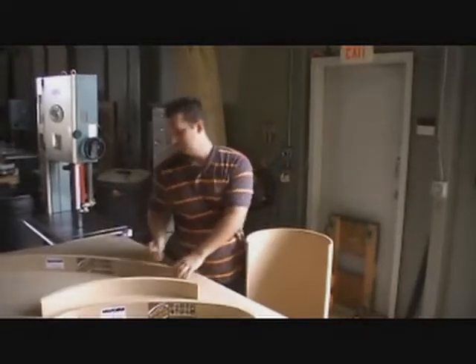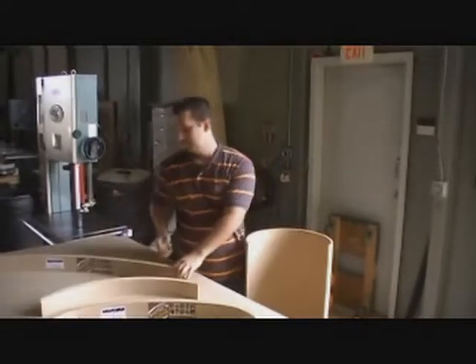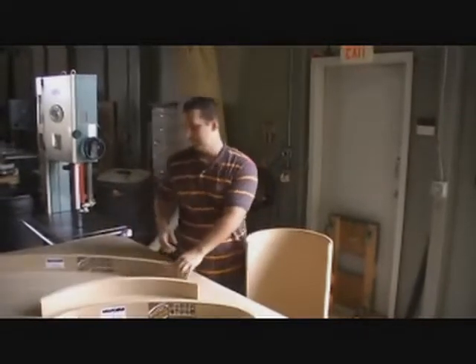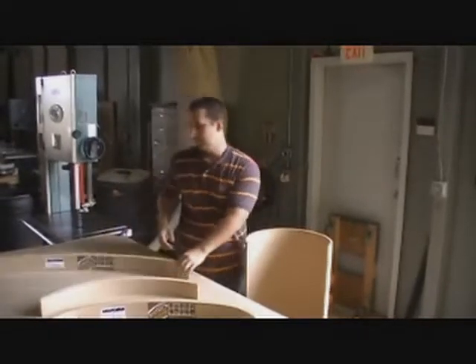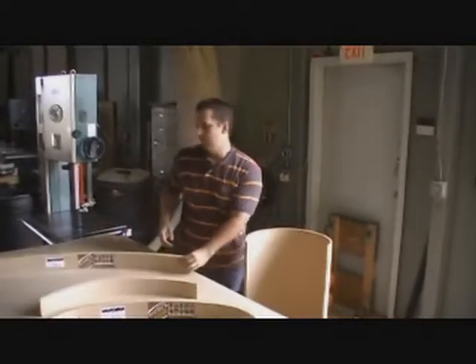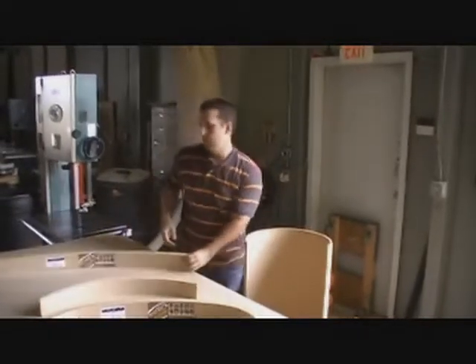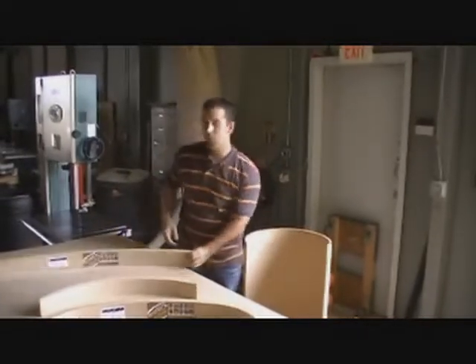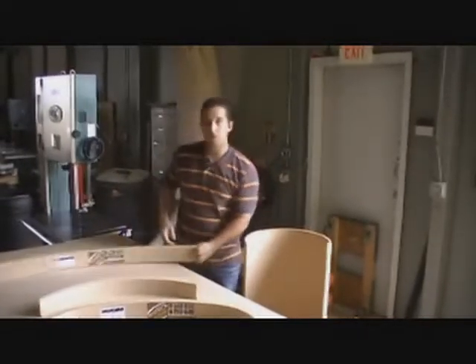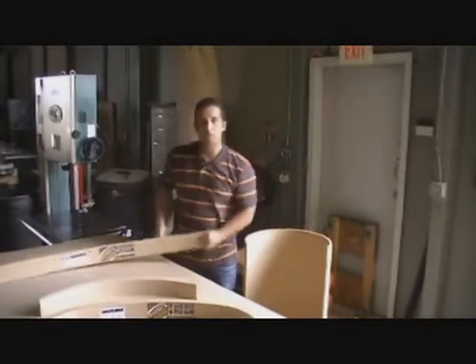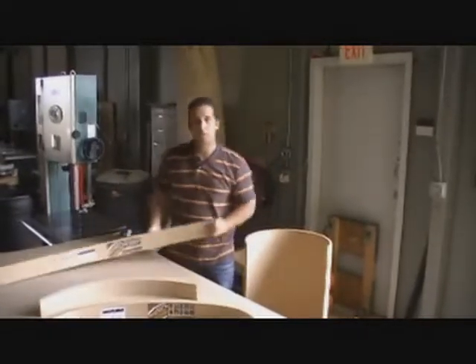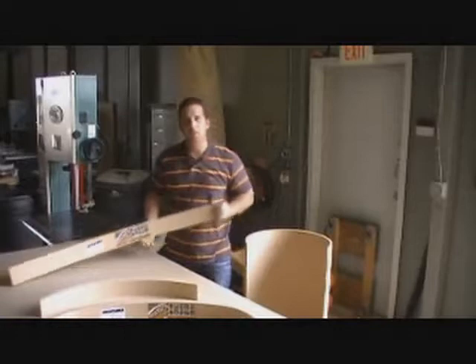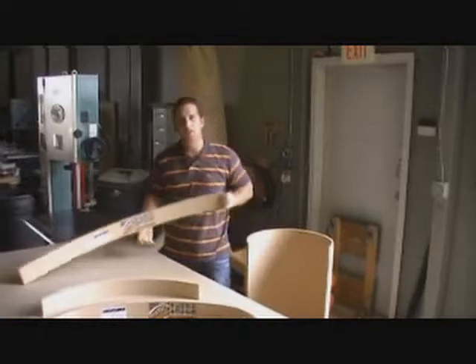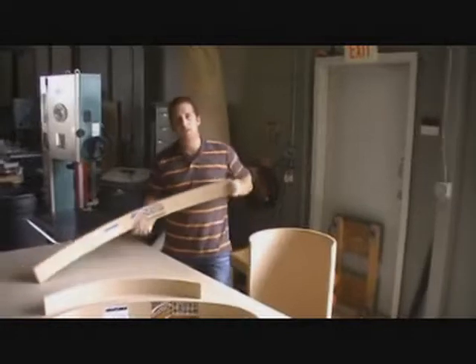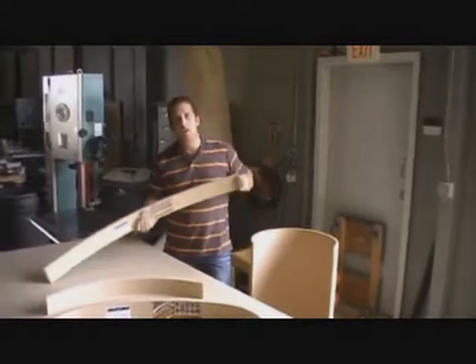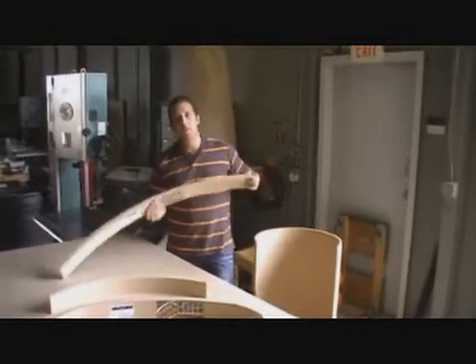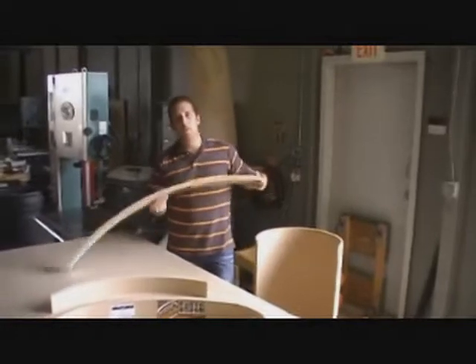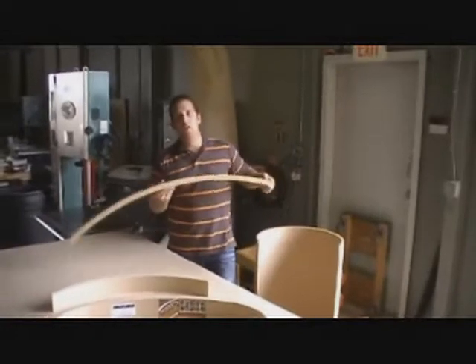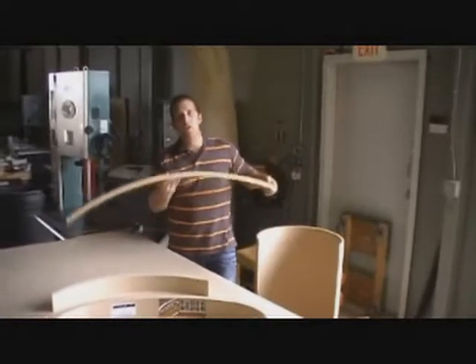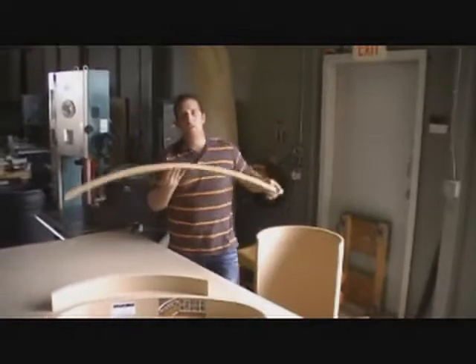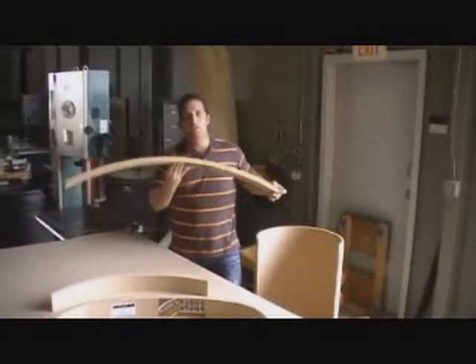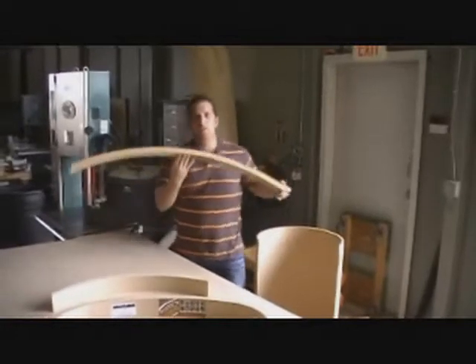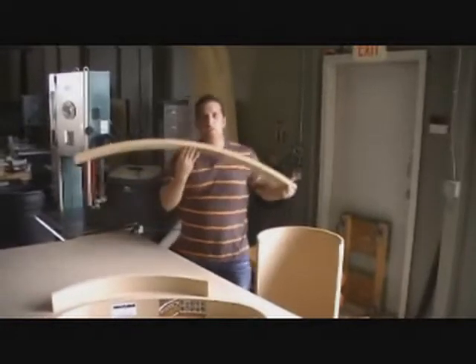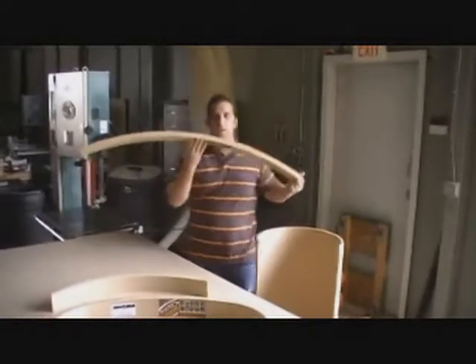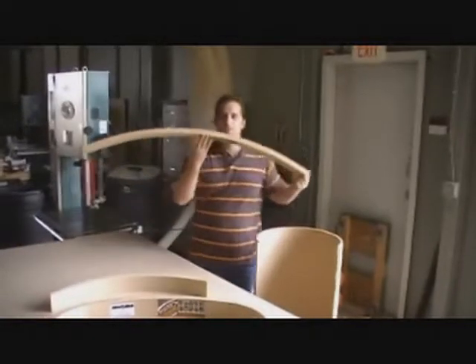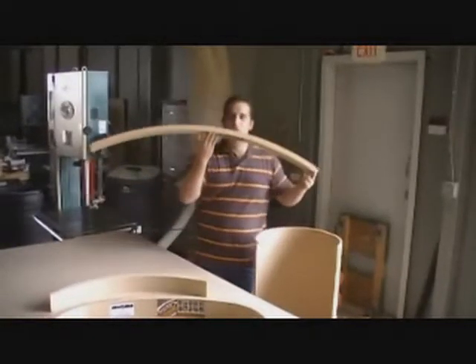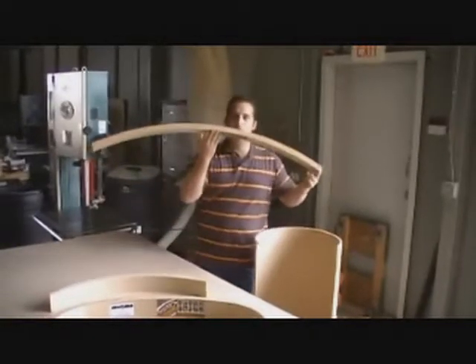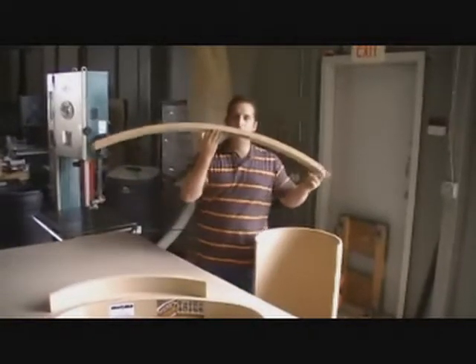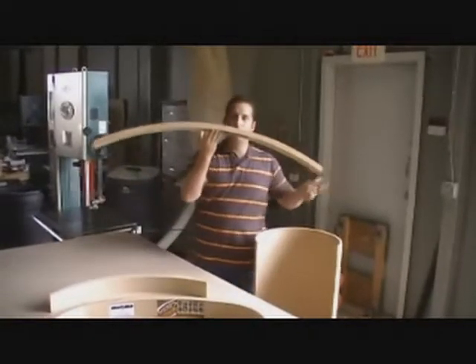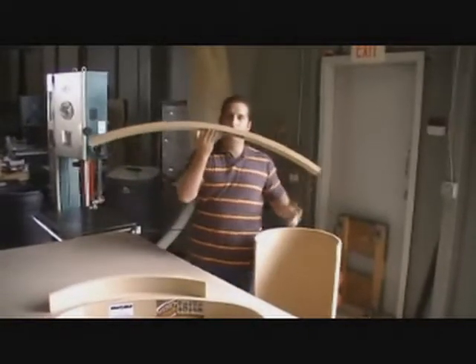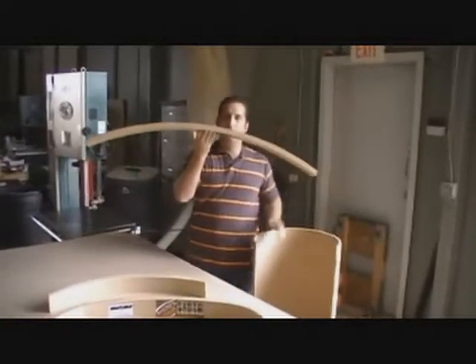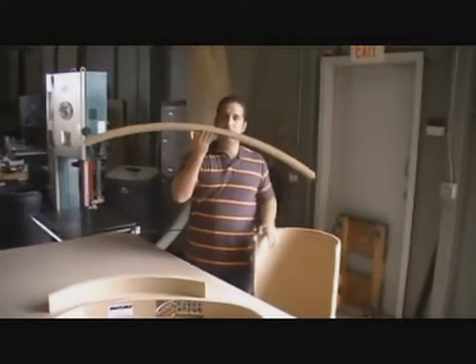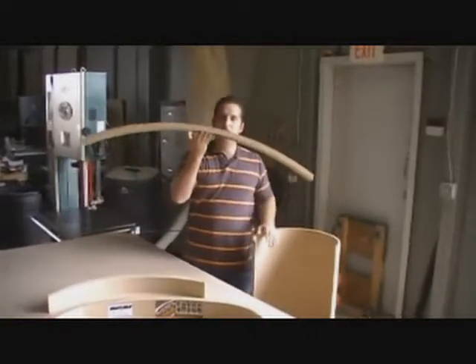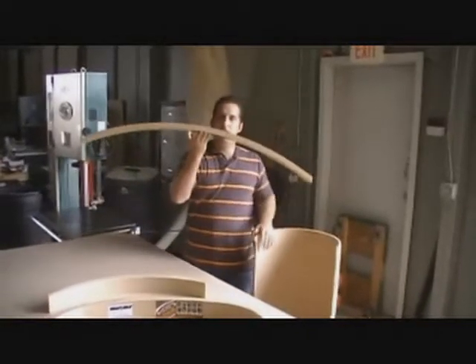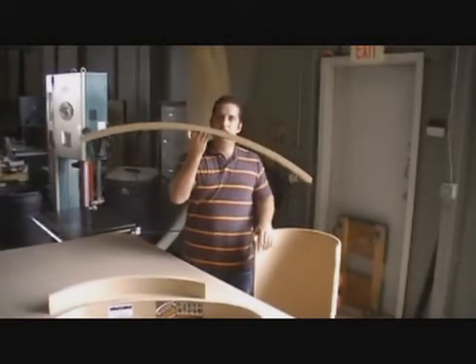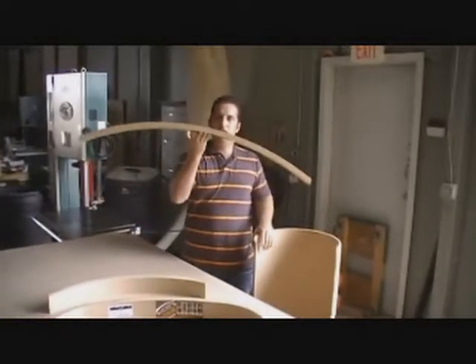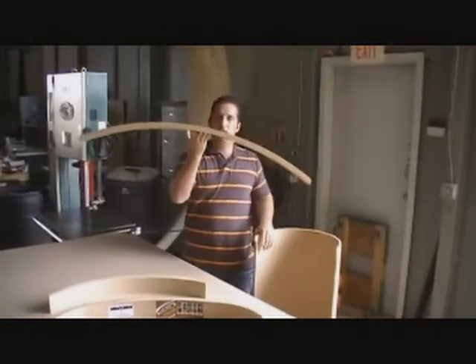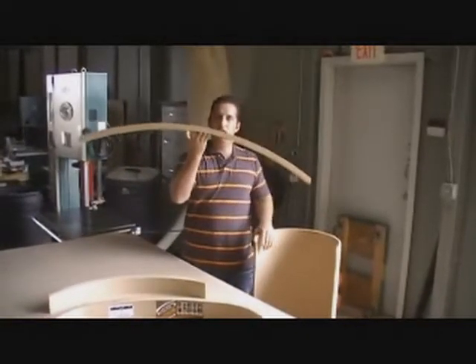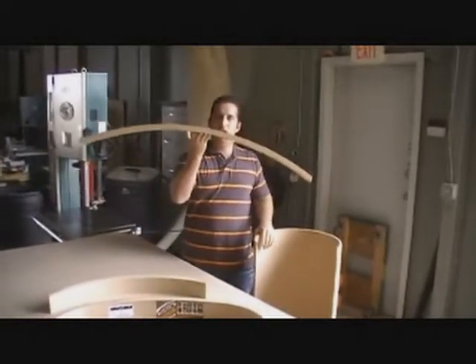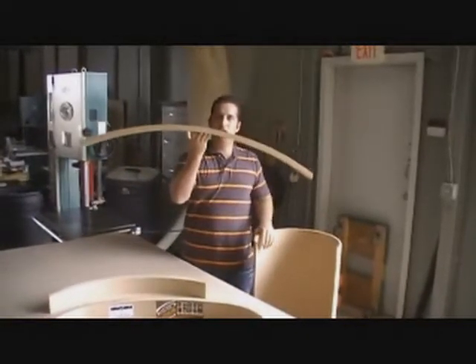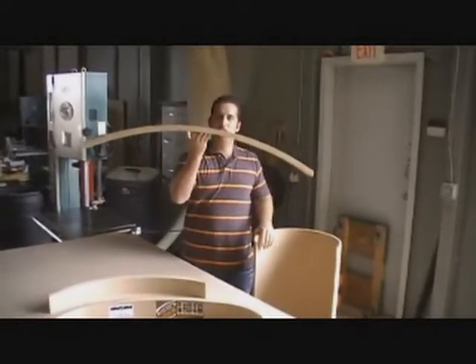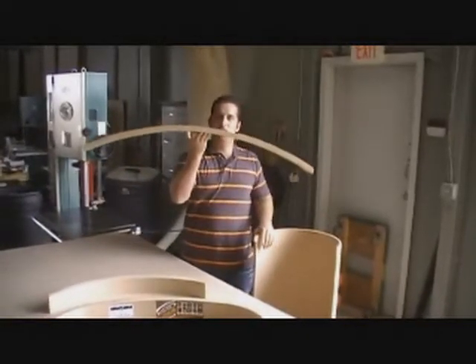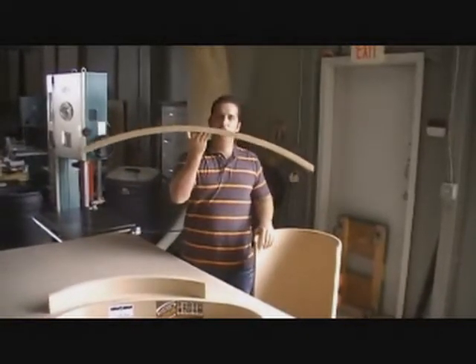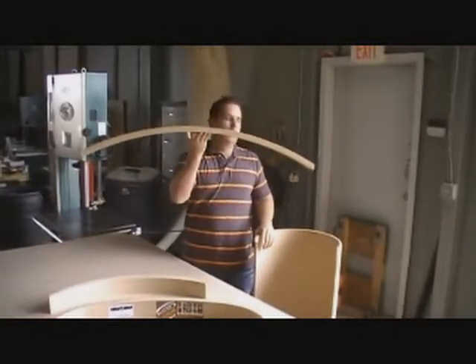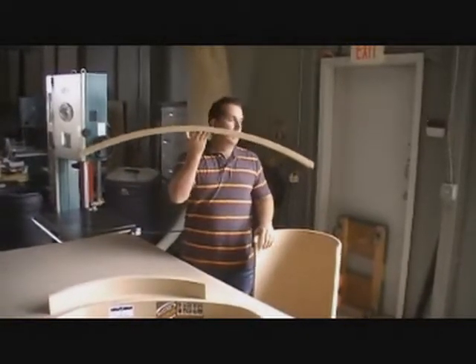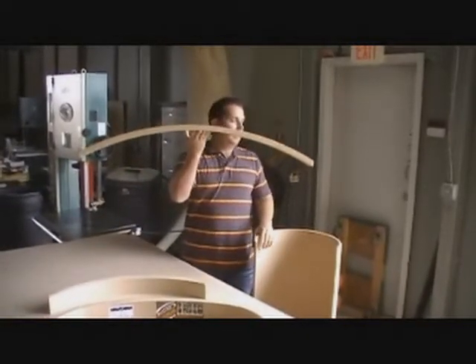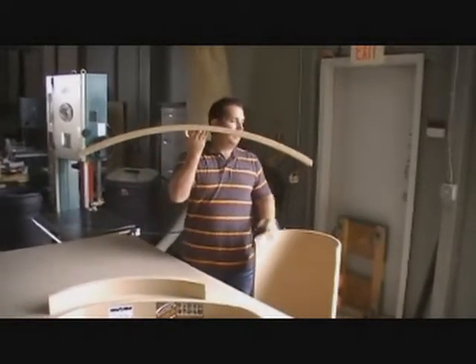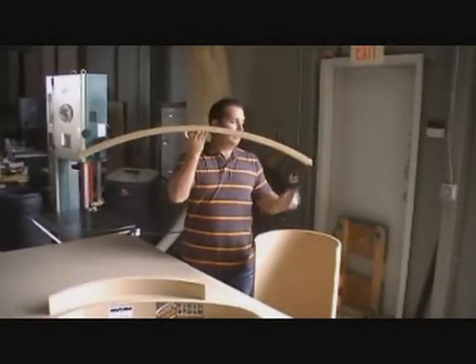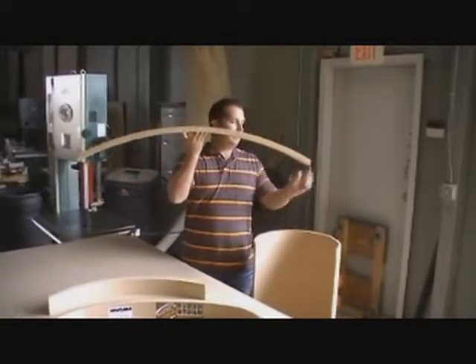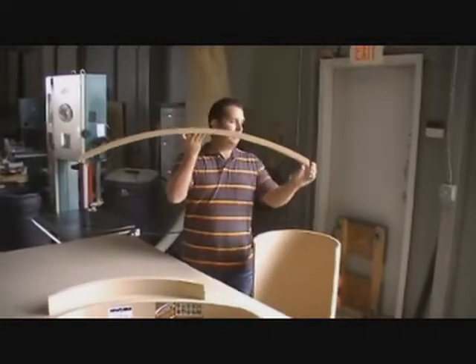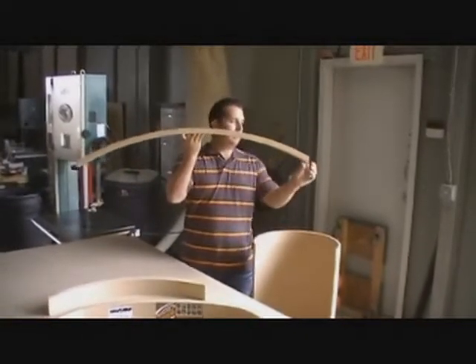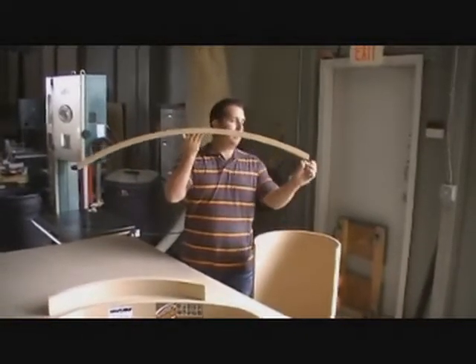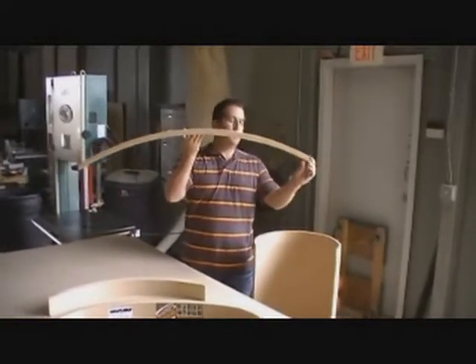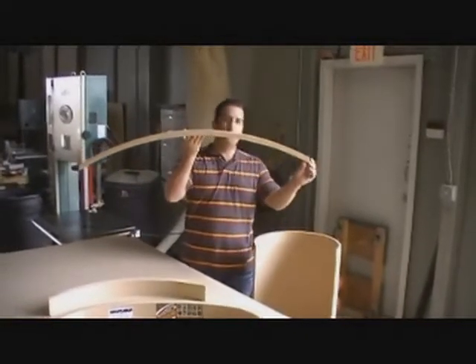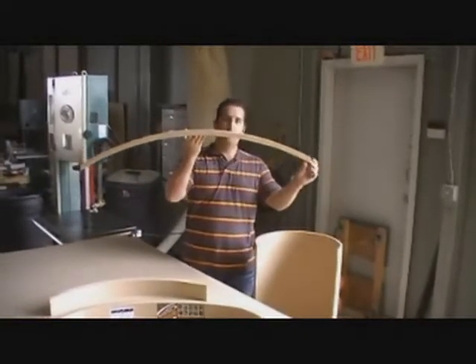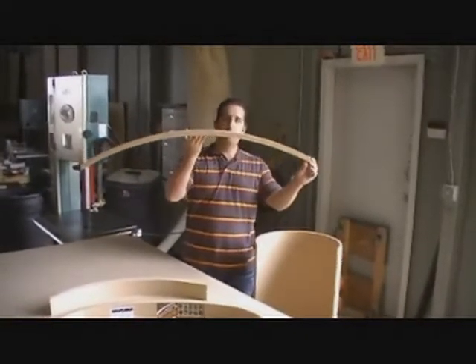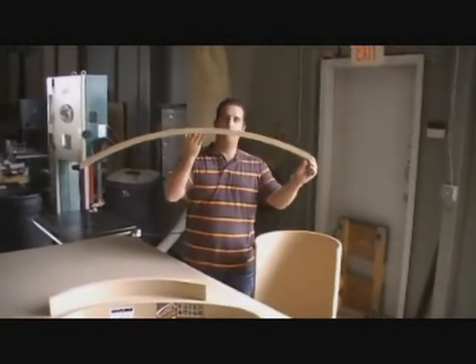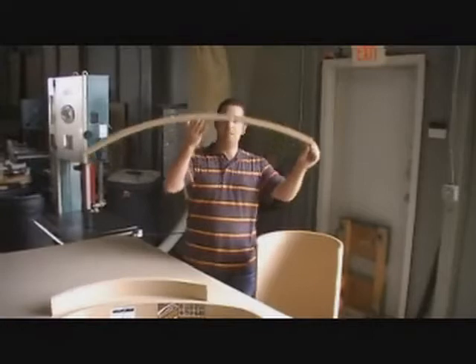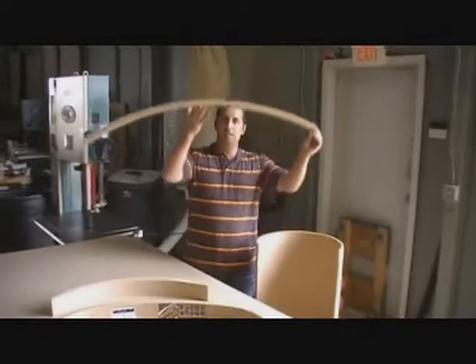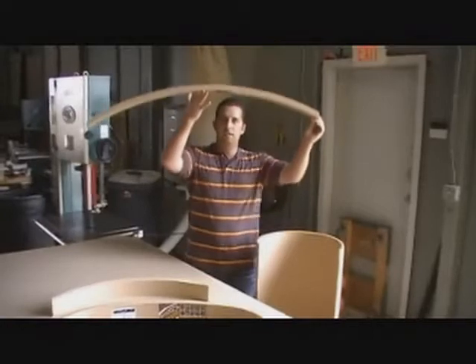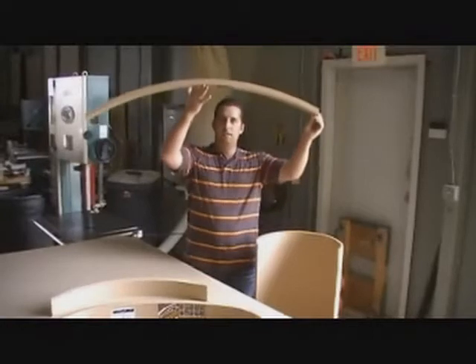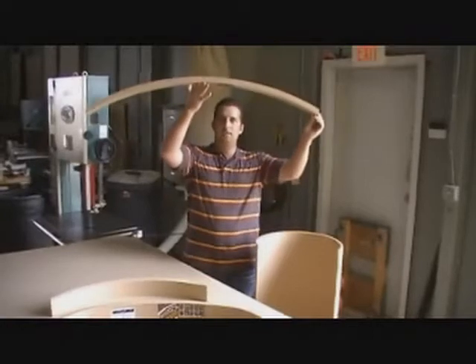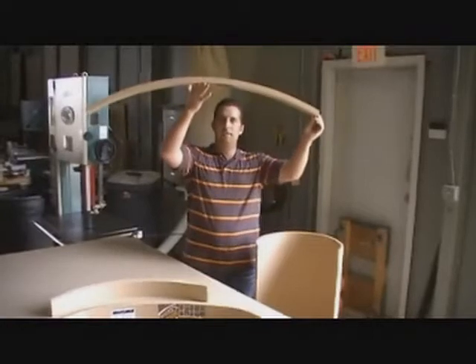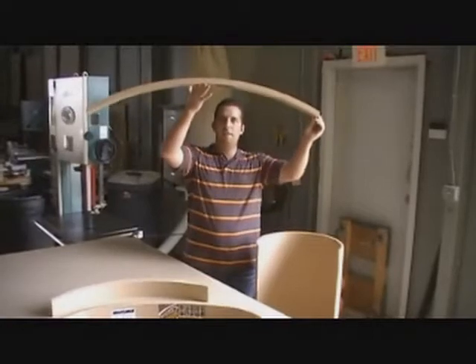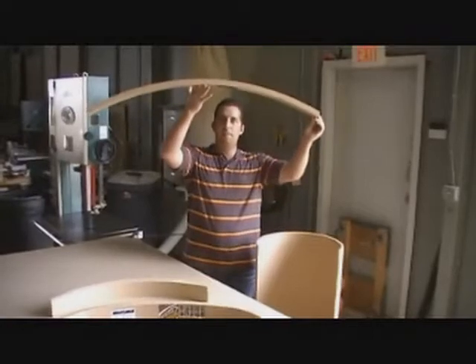Our most popular is our eyebrow arches. They have a shallower rise than your half-circle arch. Just as easy to install — pre-cut, slap it in.